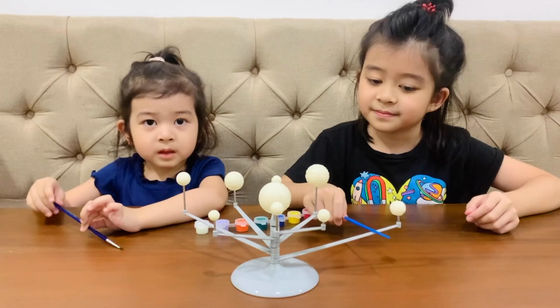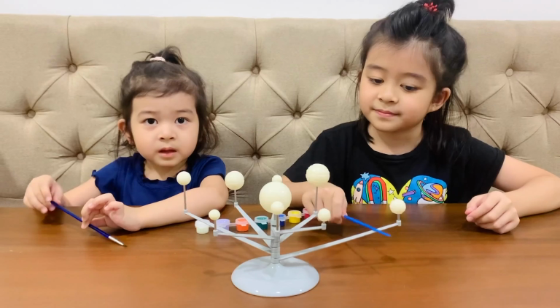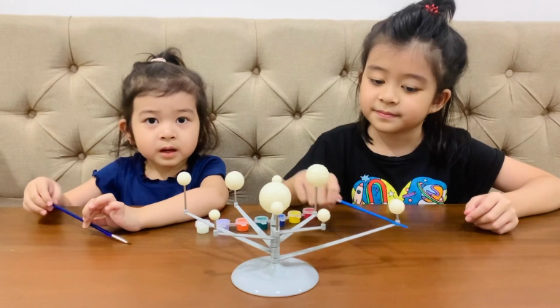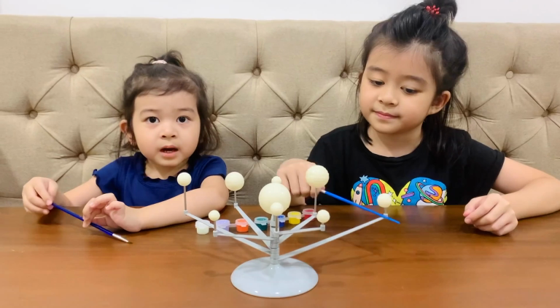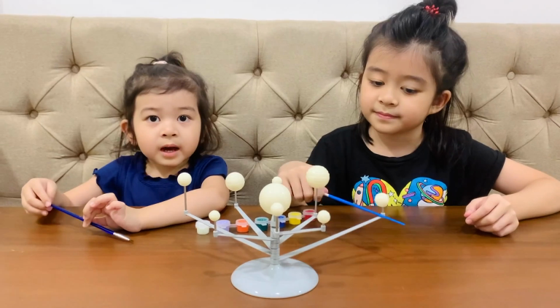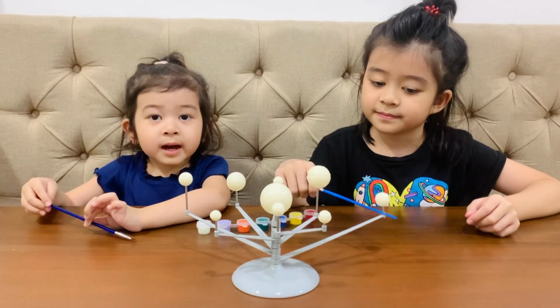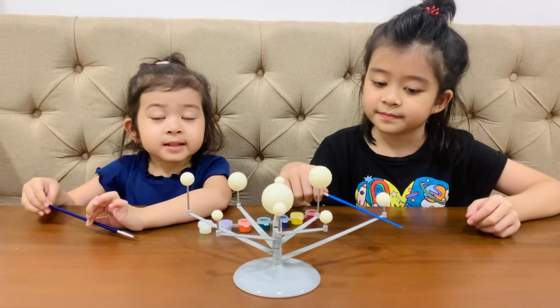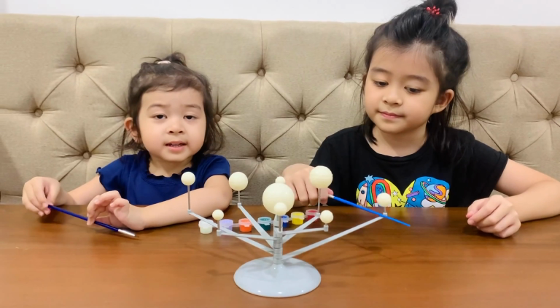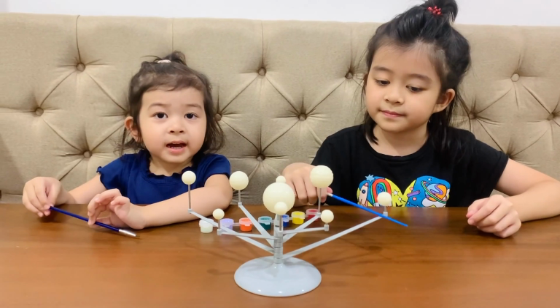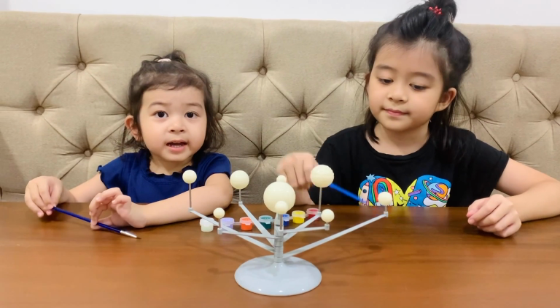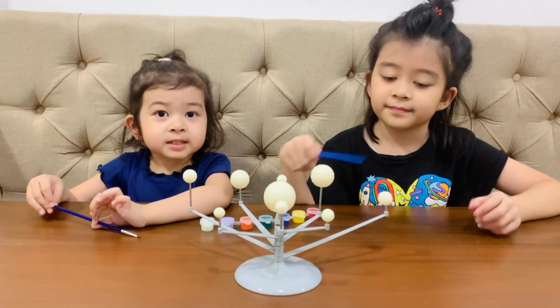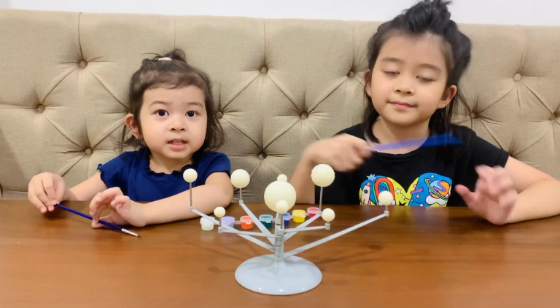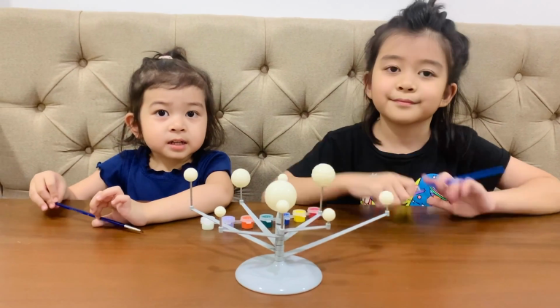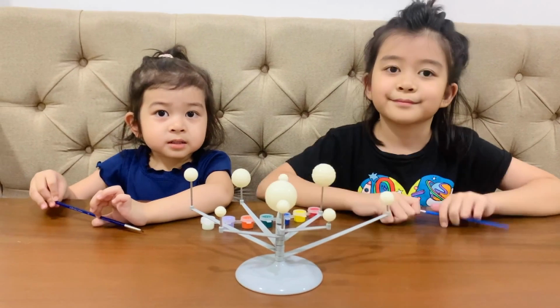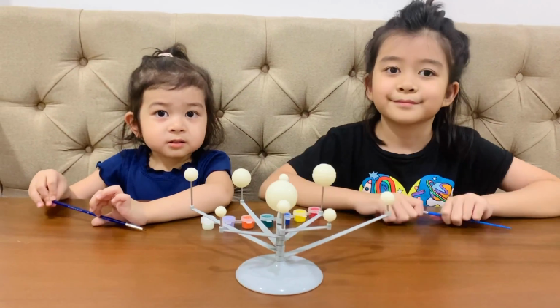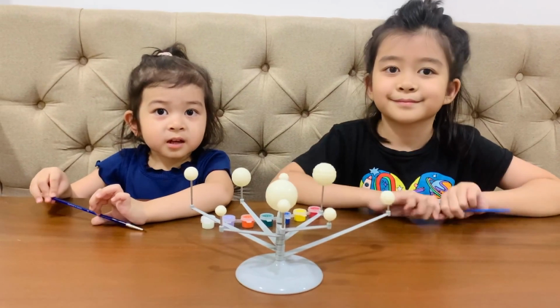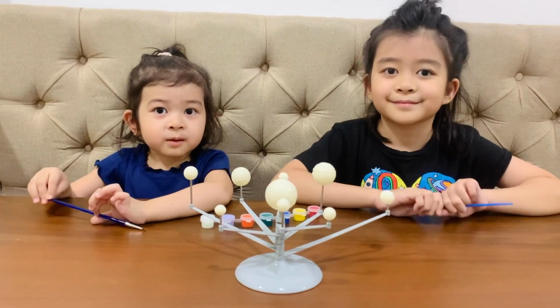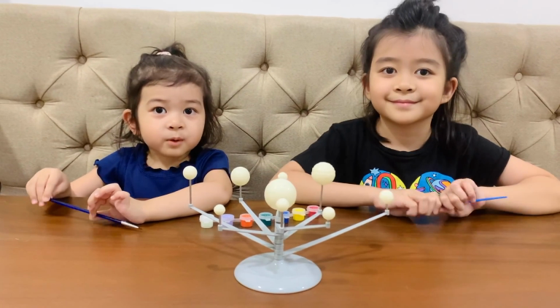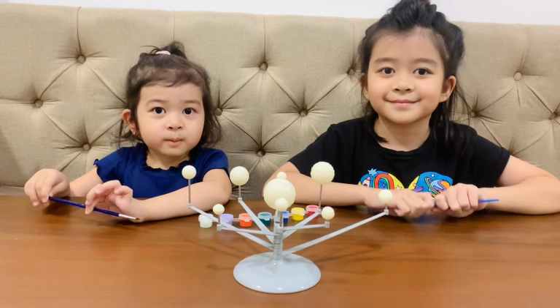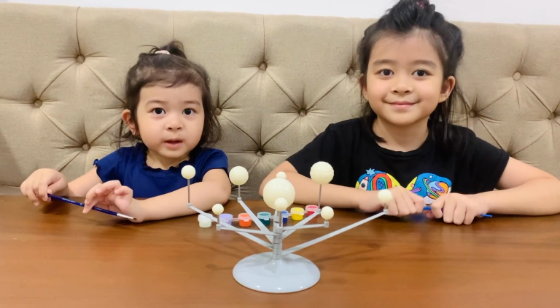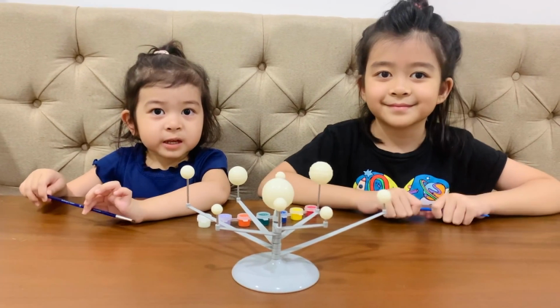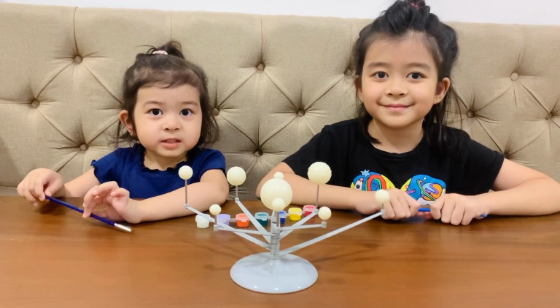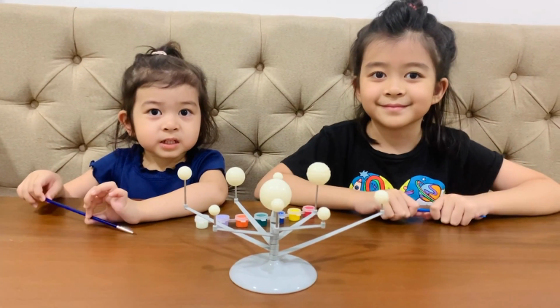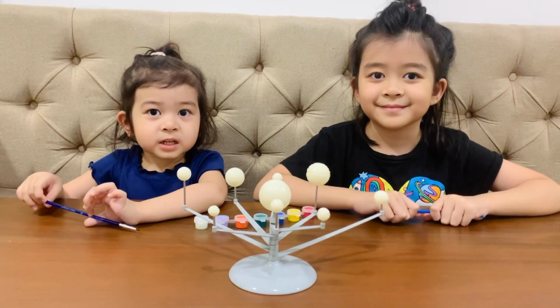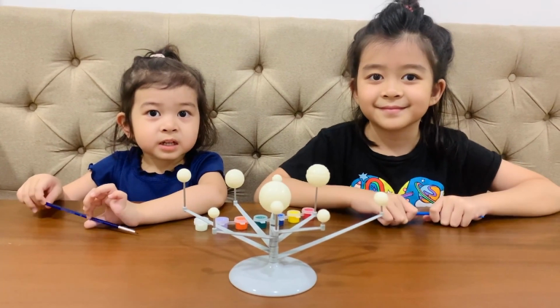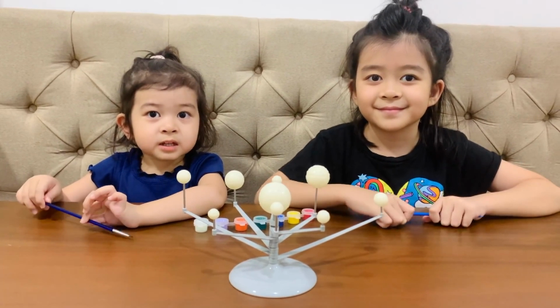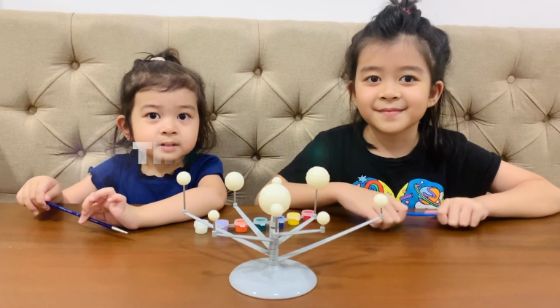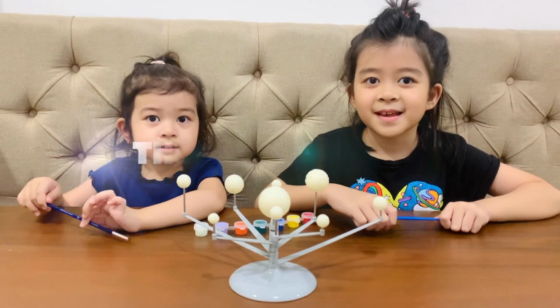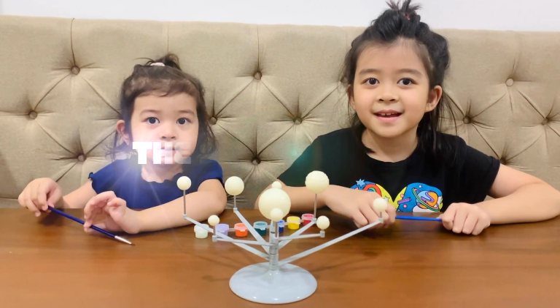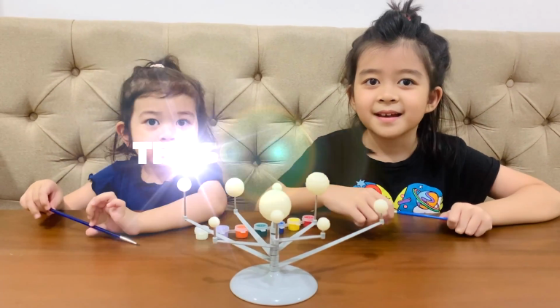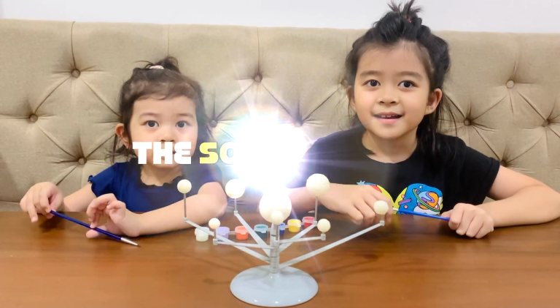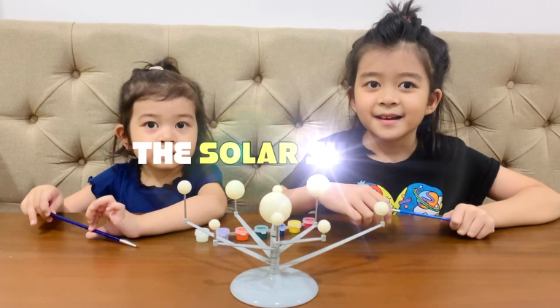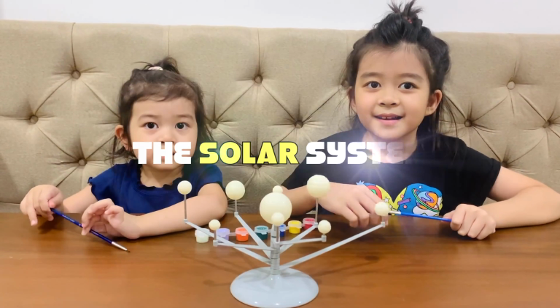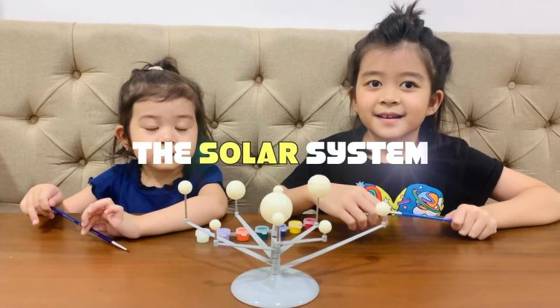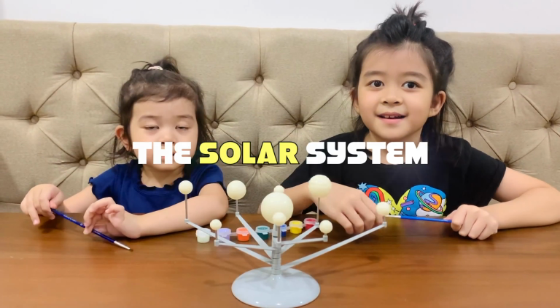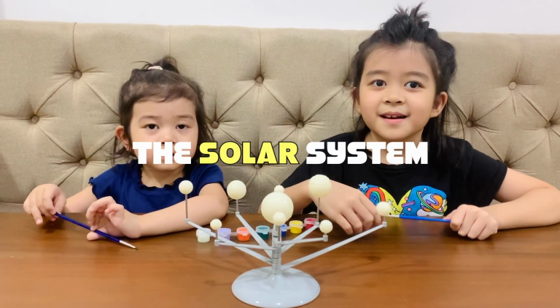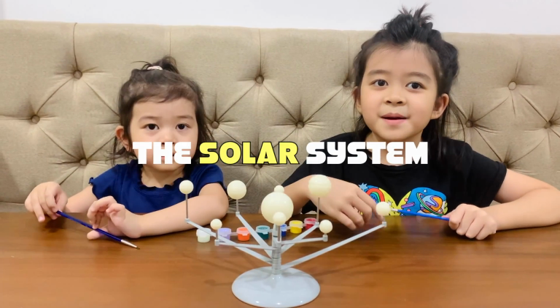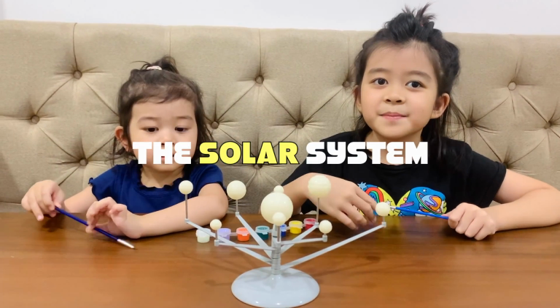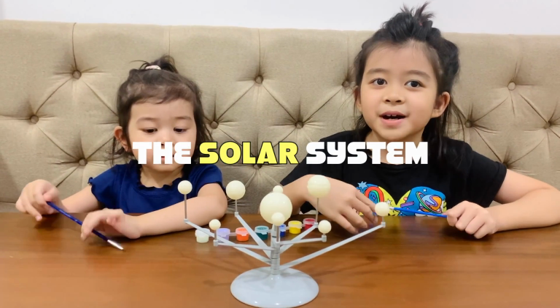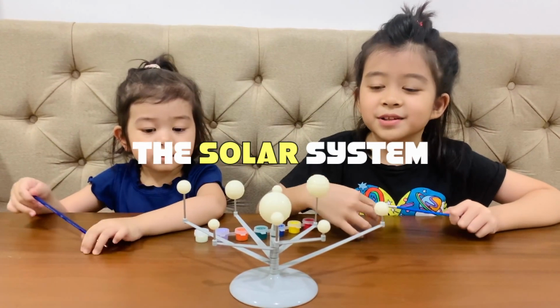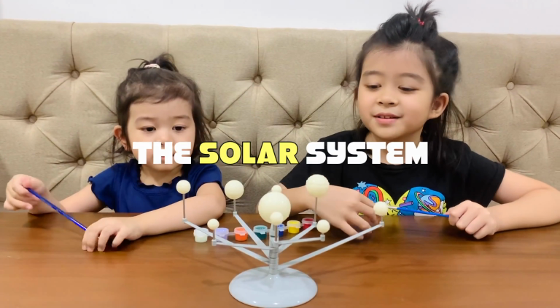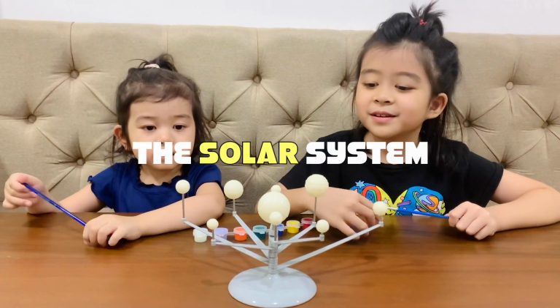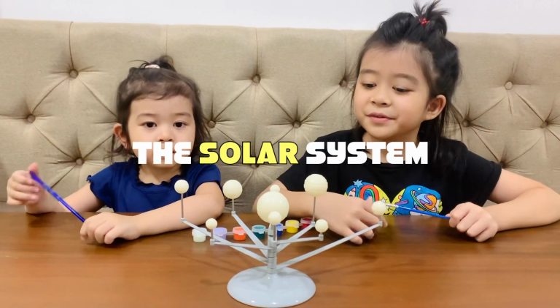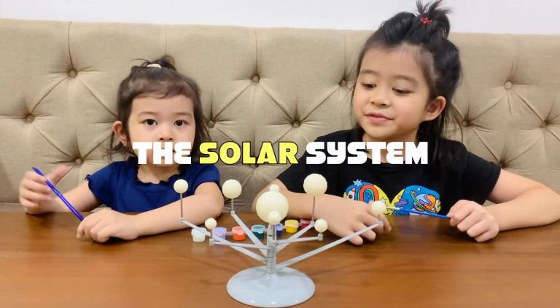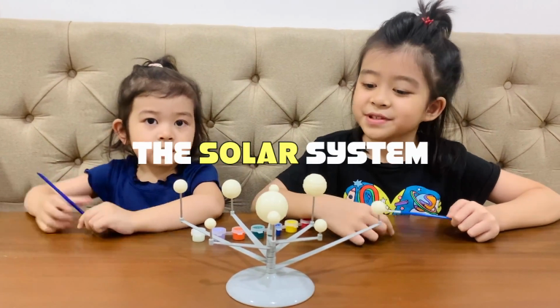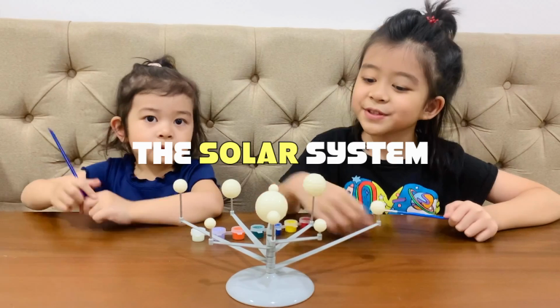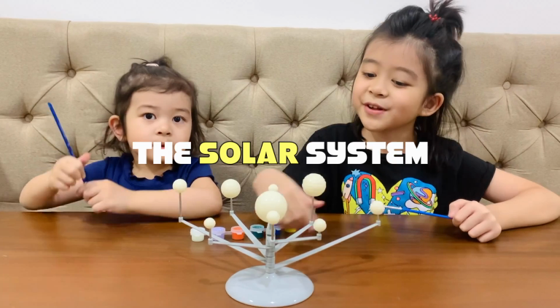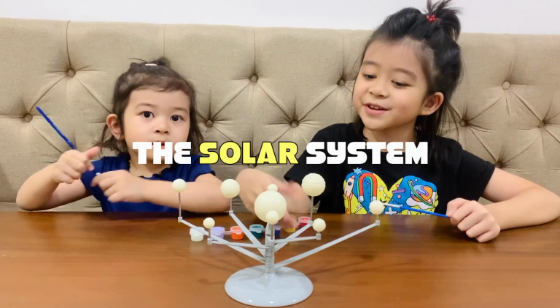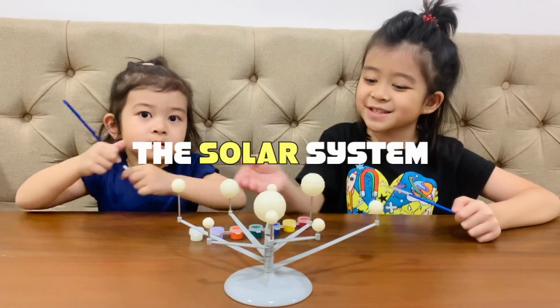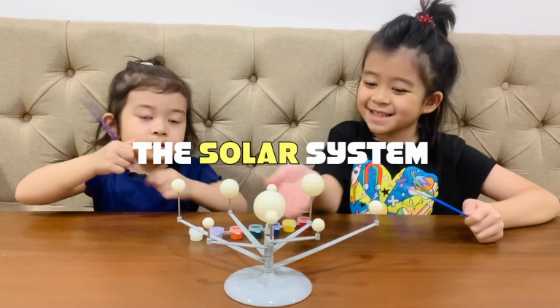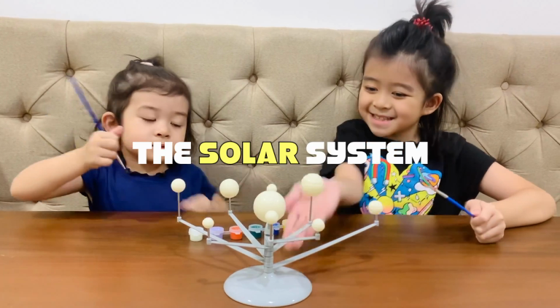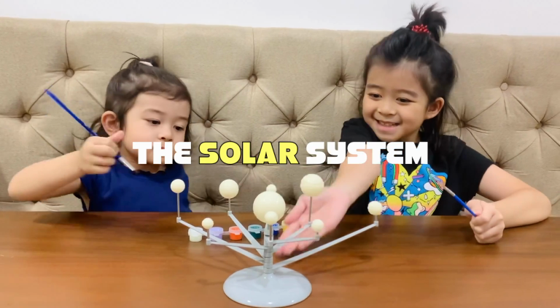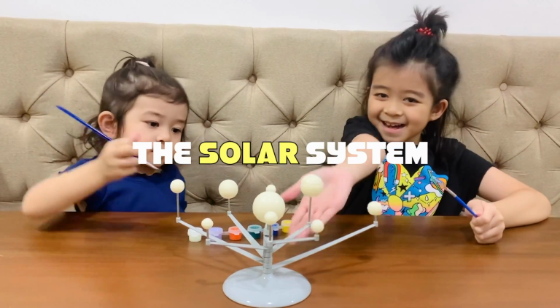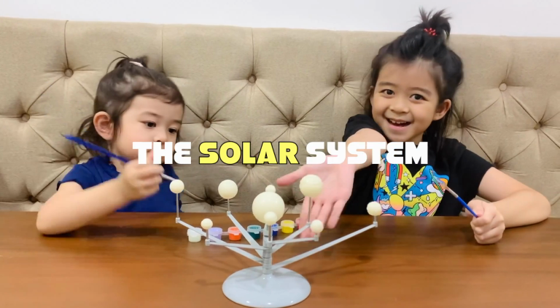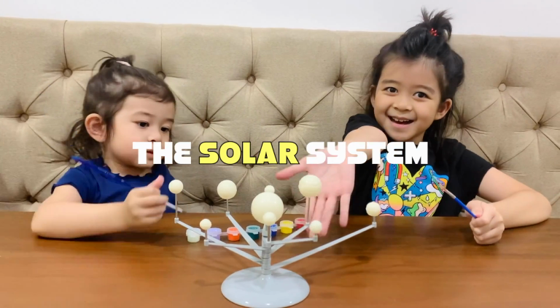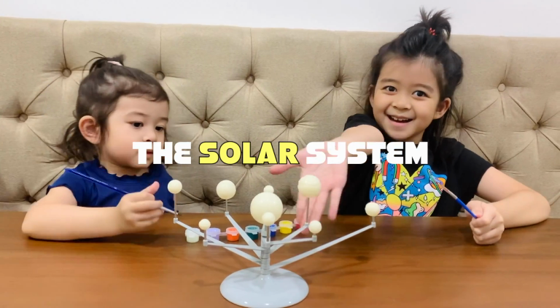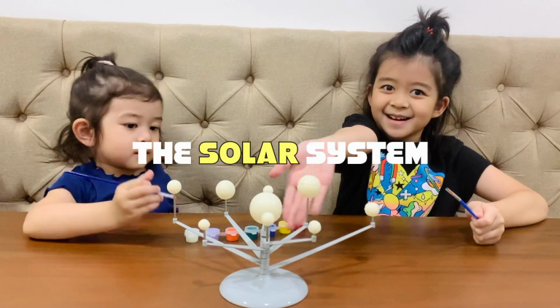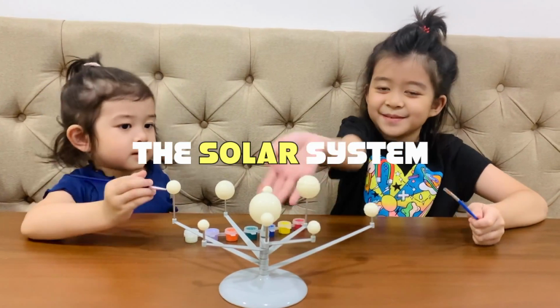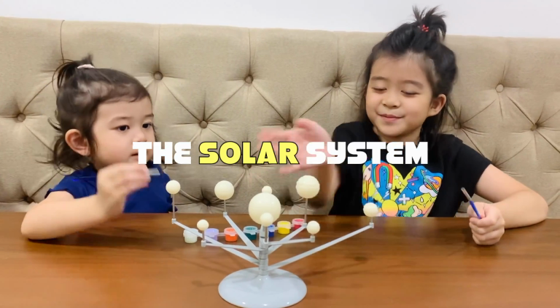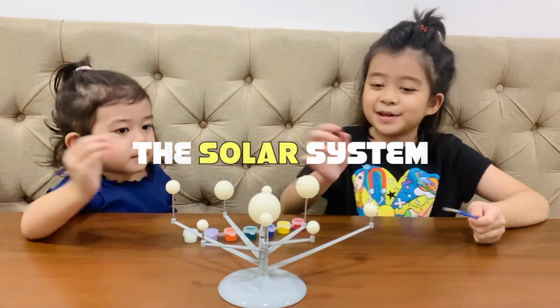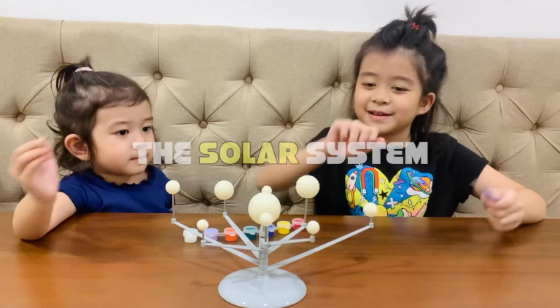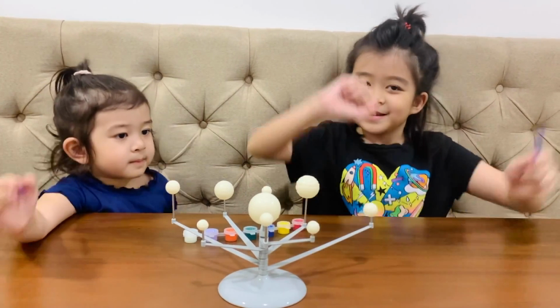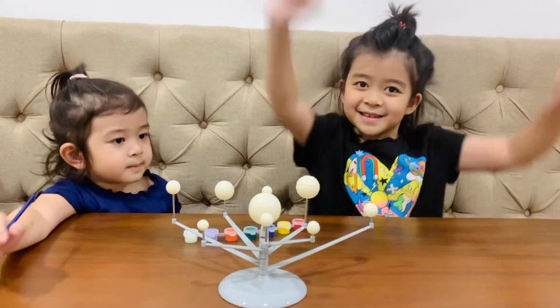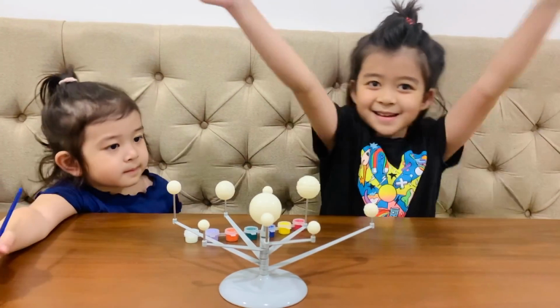Hi guys! Today we're making a model of the solar system! Yay!